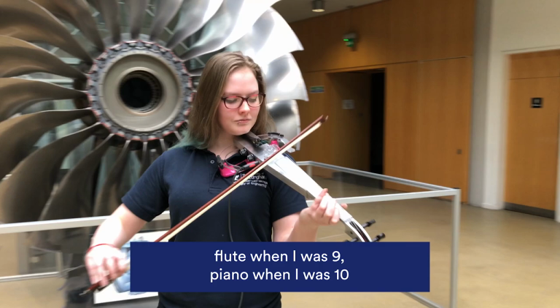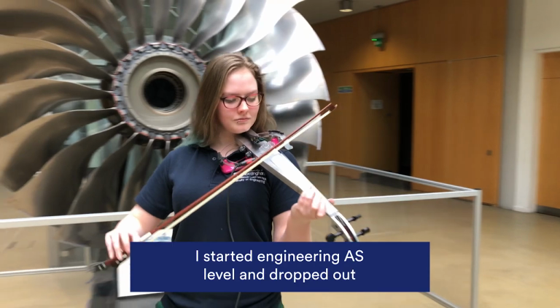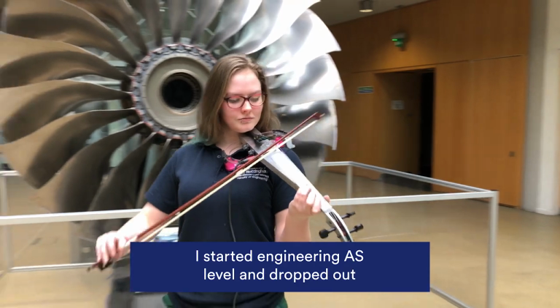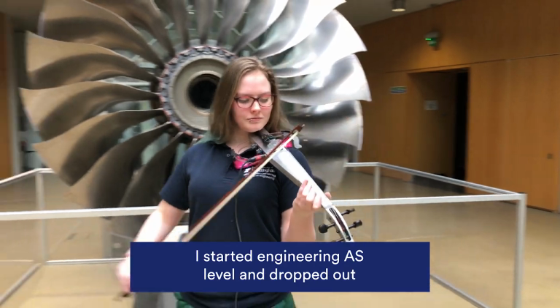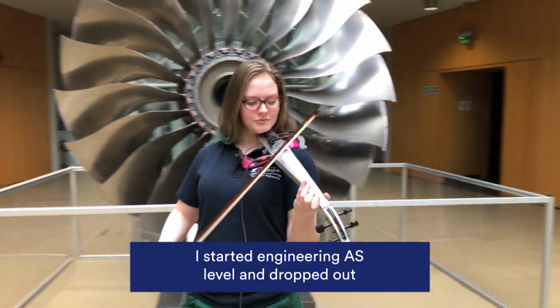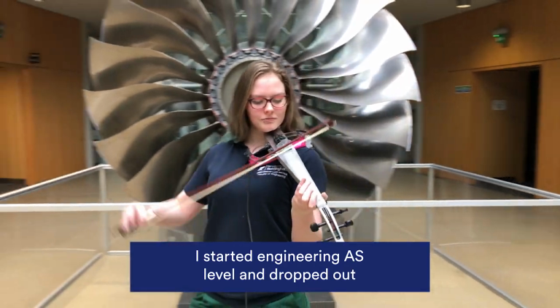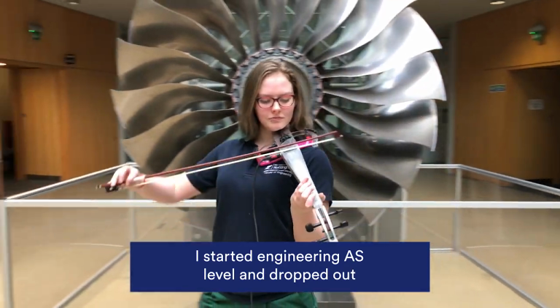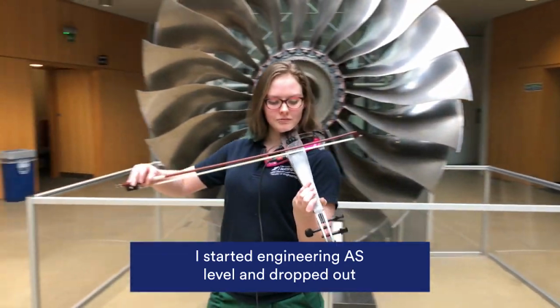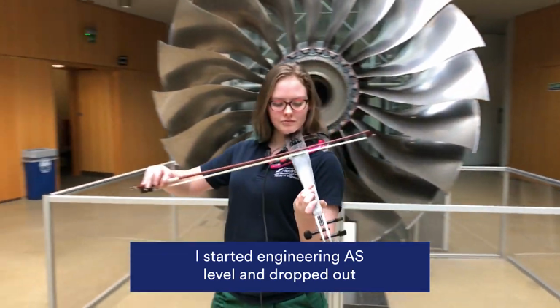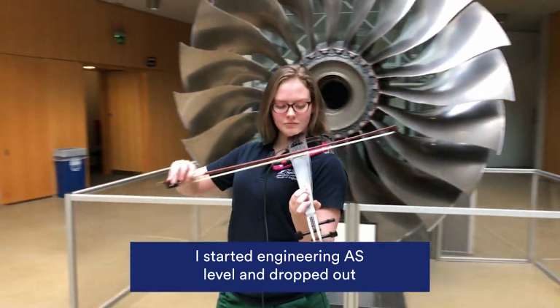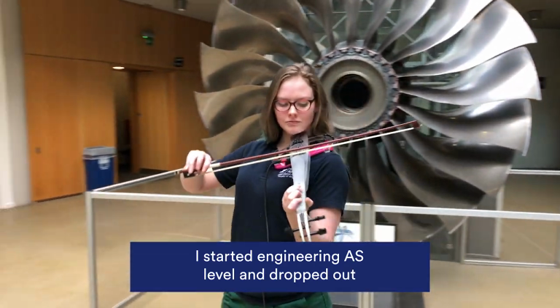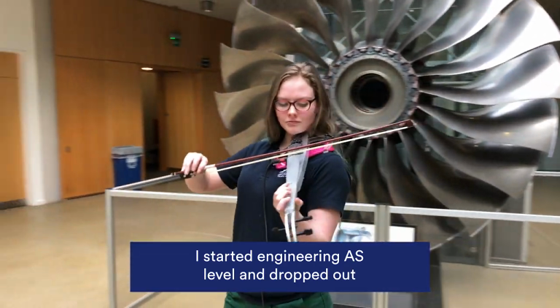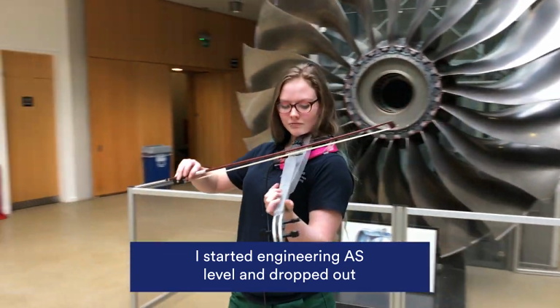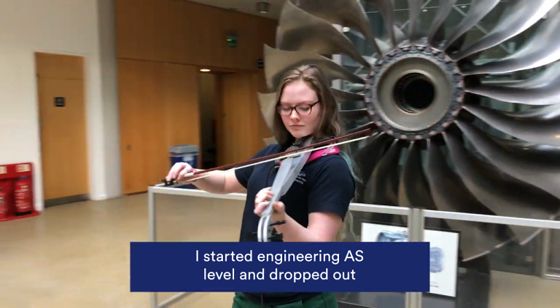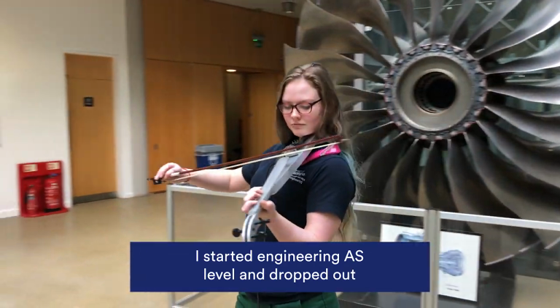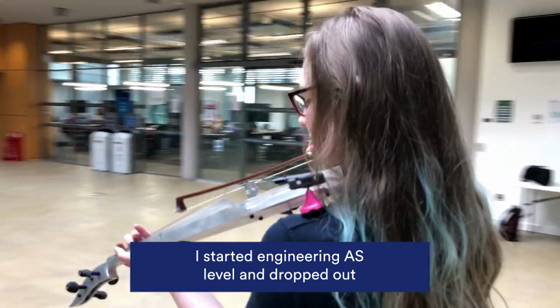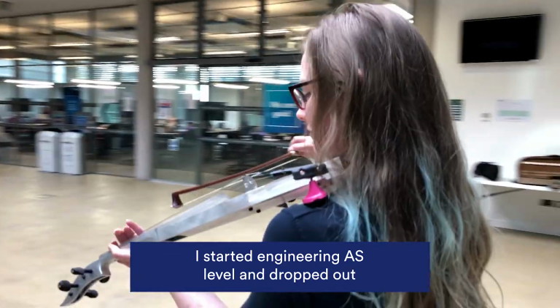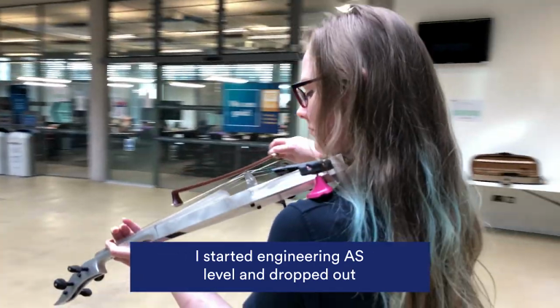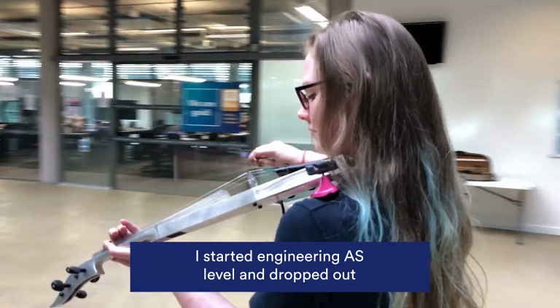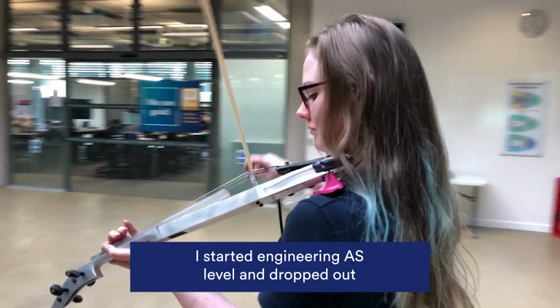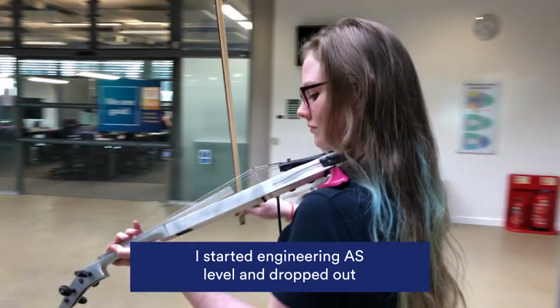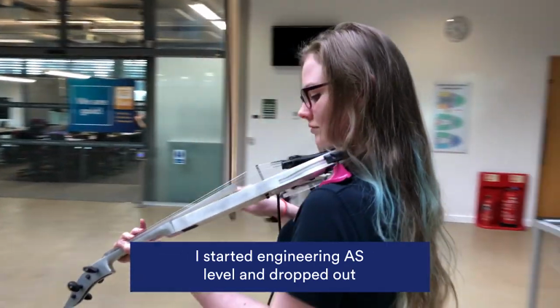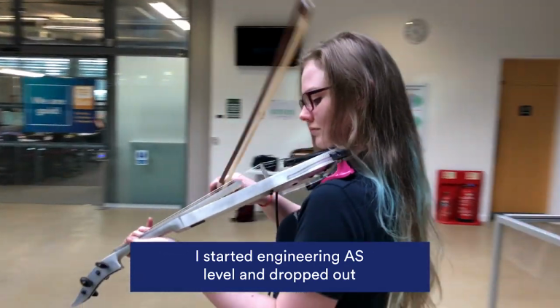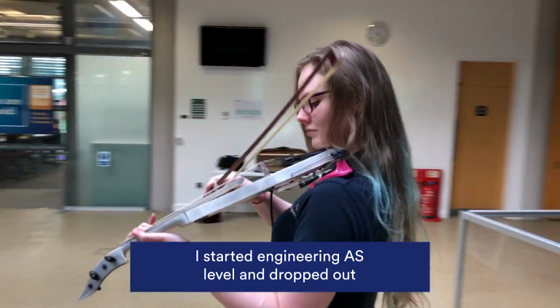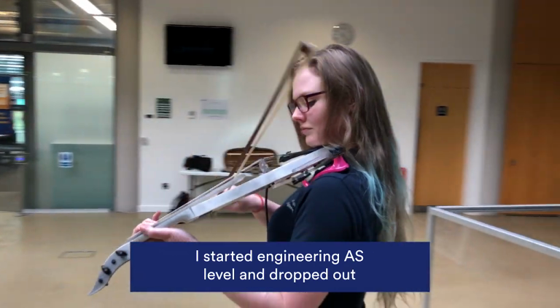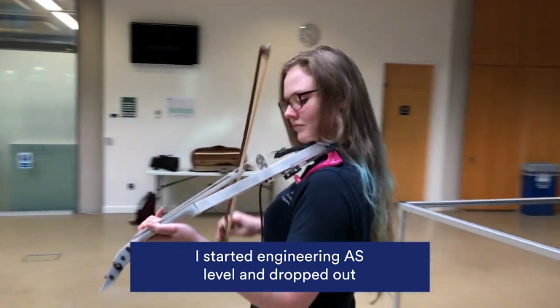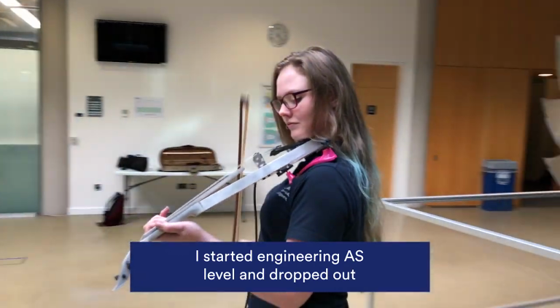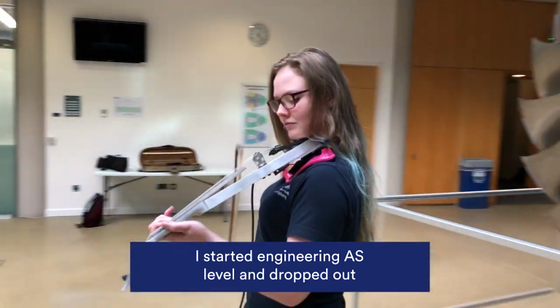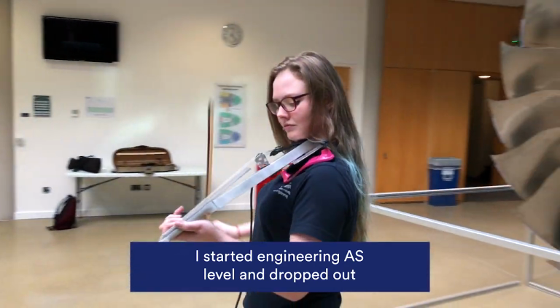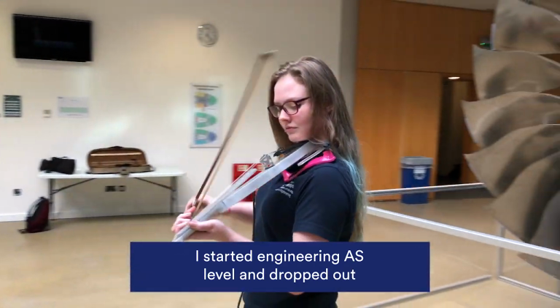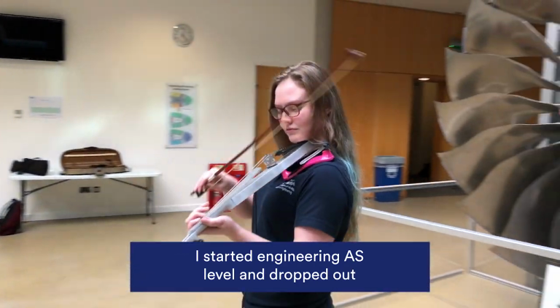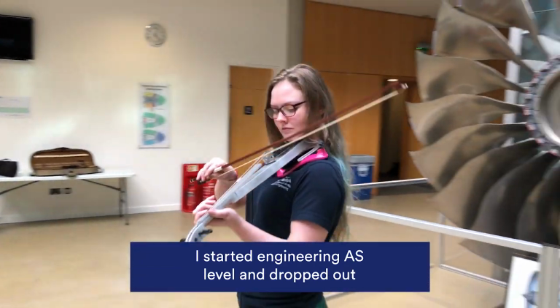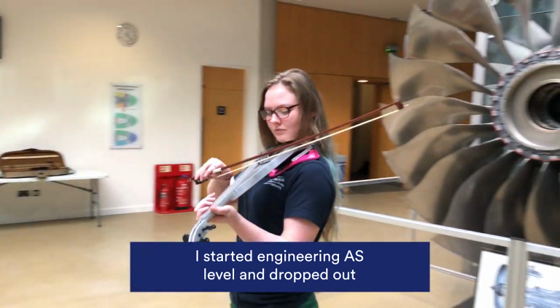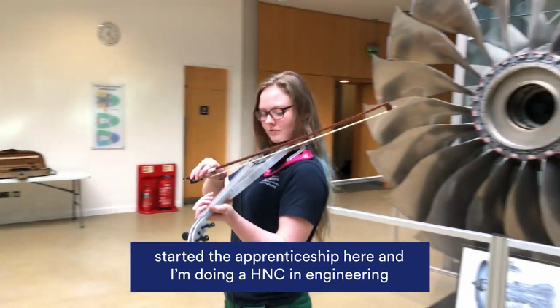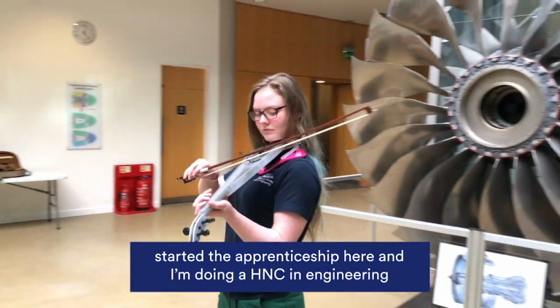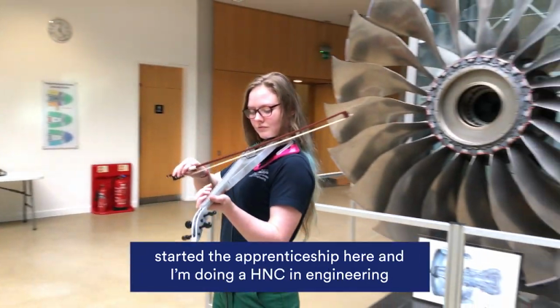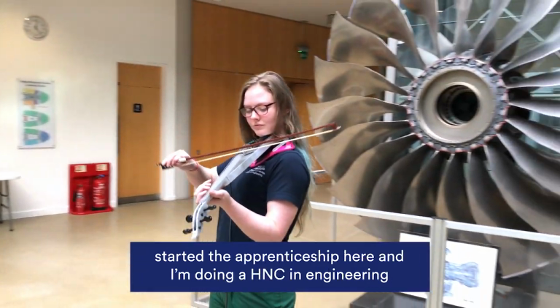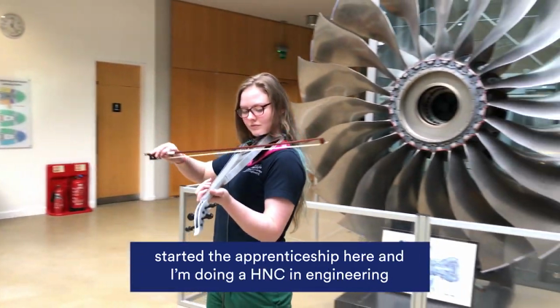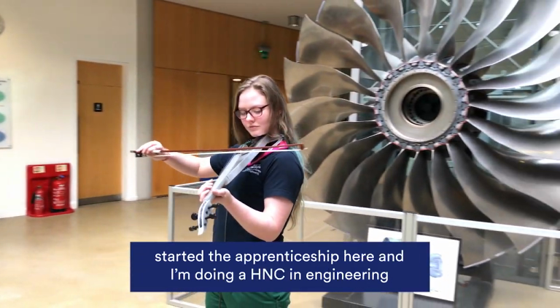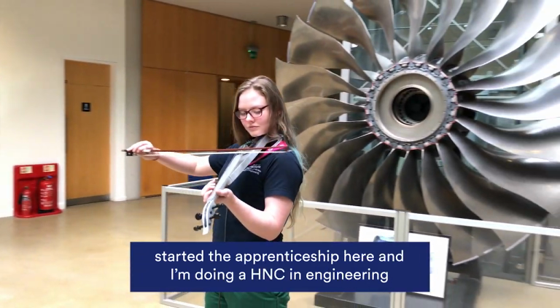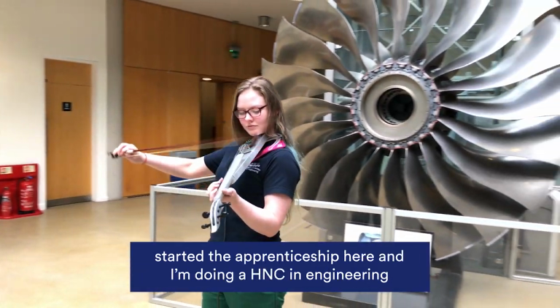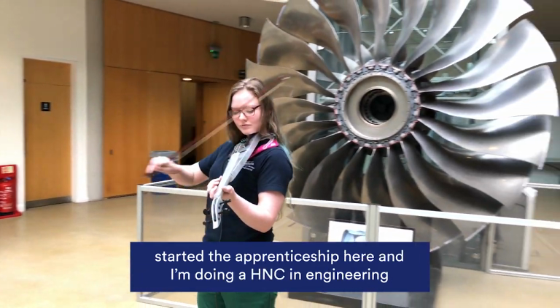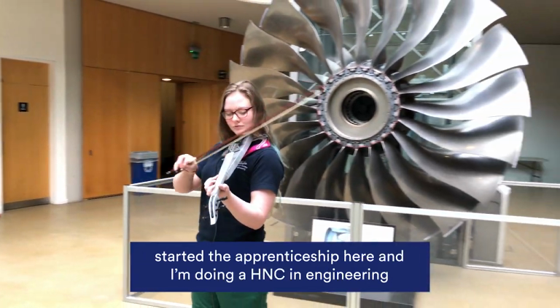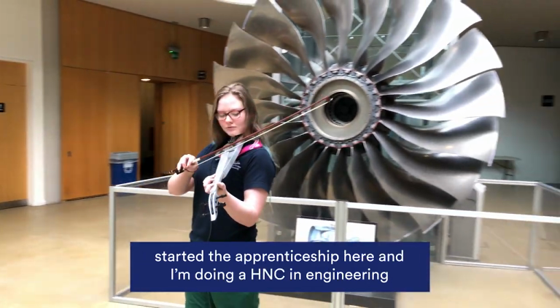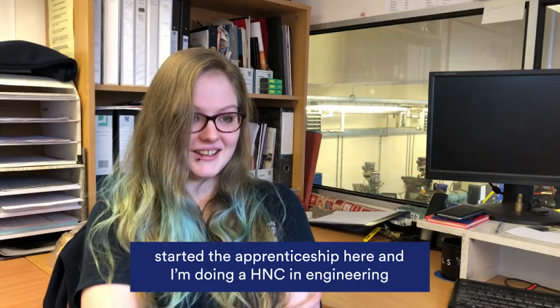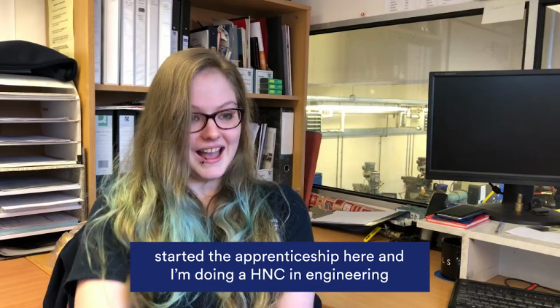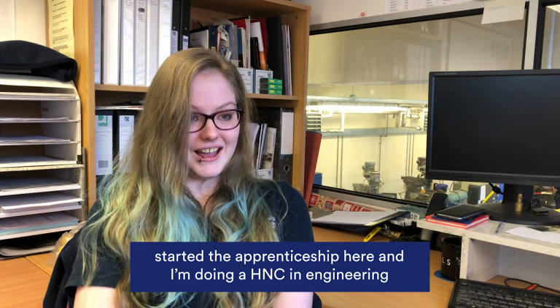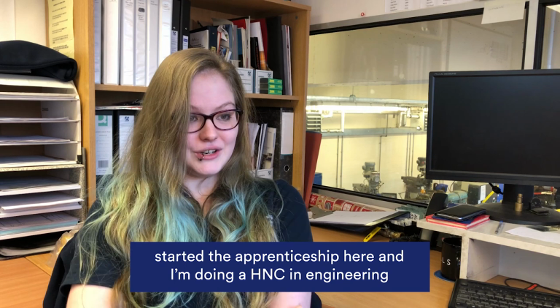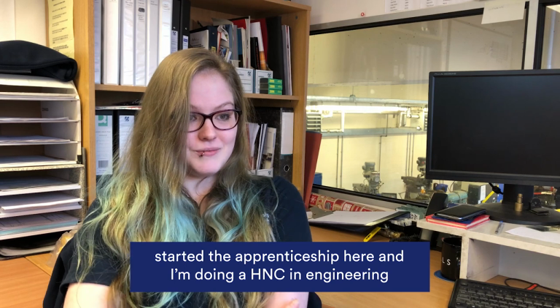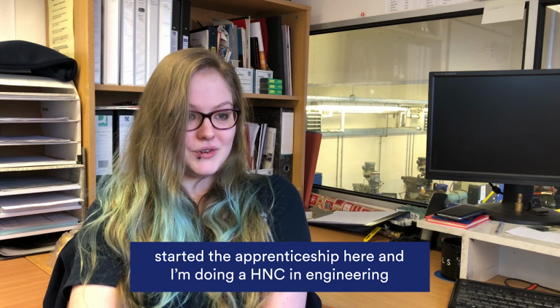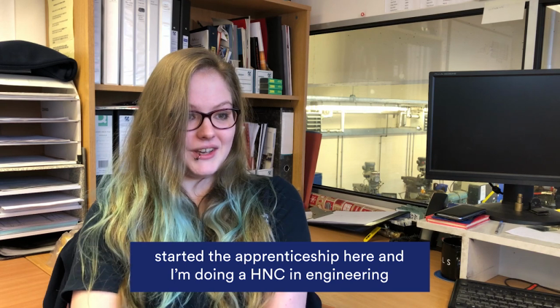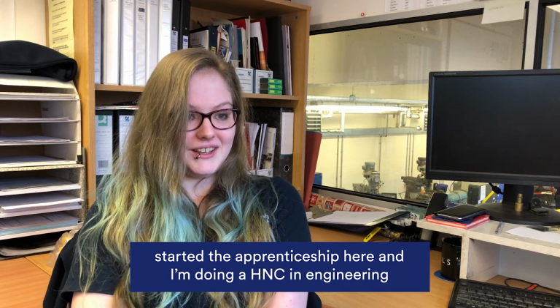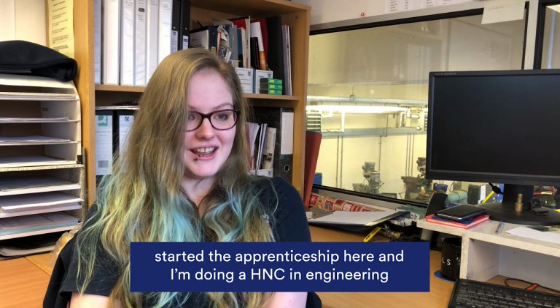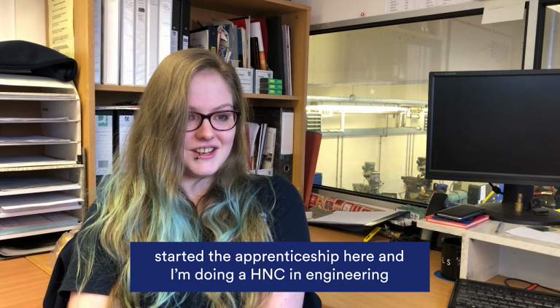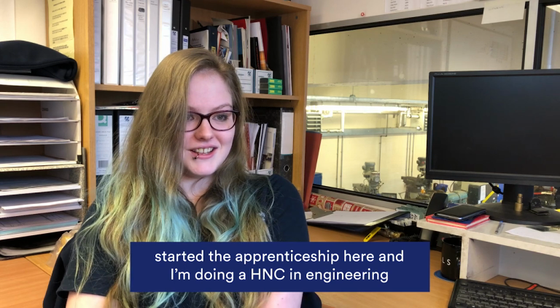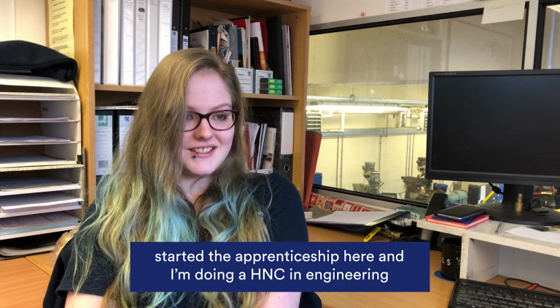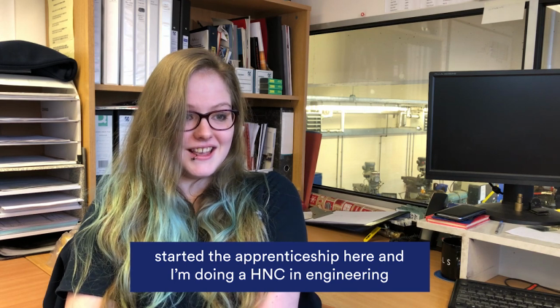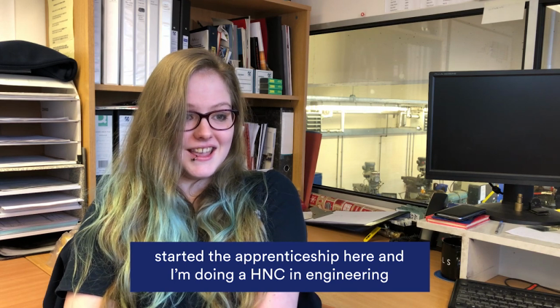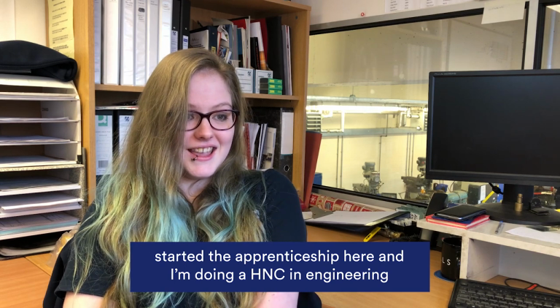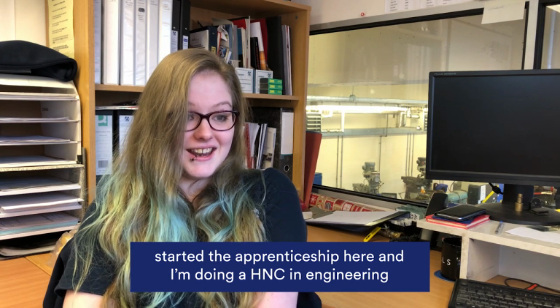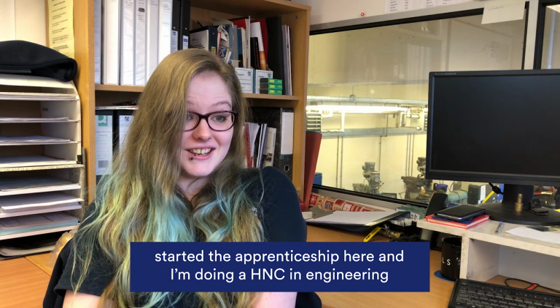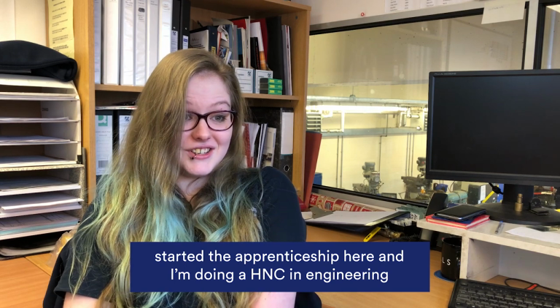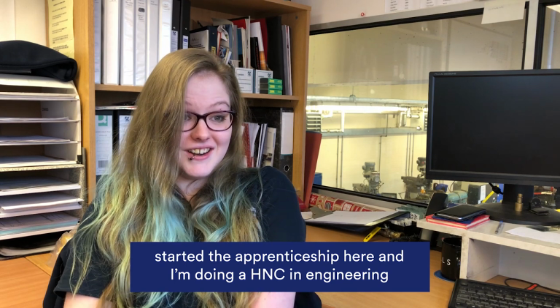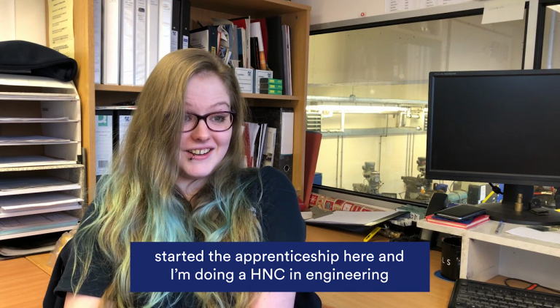I started engineering AS level and dropped out, started the apprenticeship here and I'm doing an HNC in engineering.